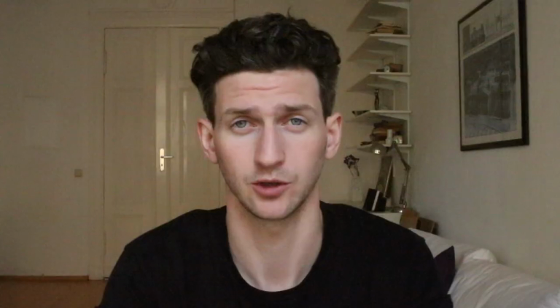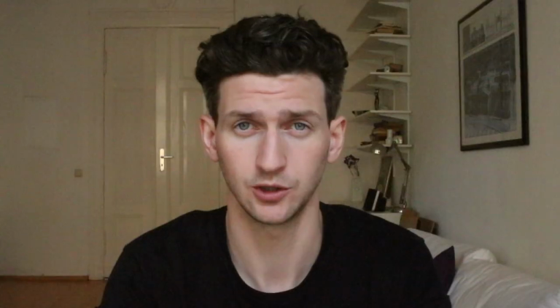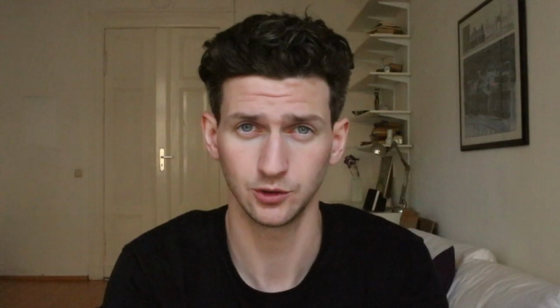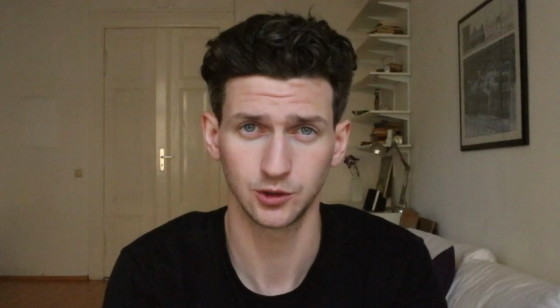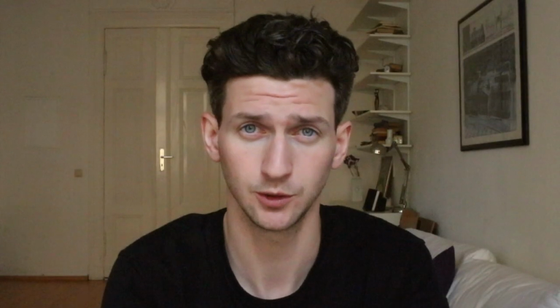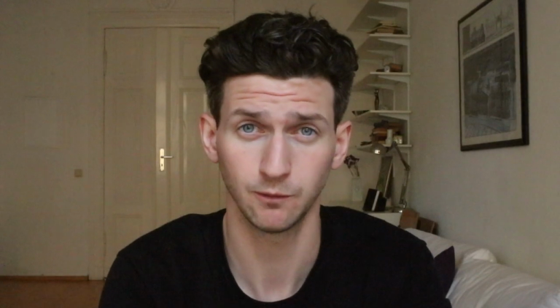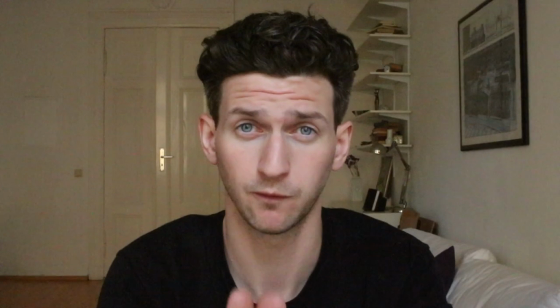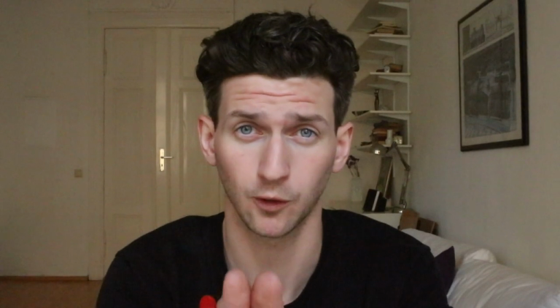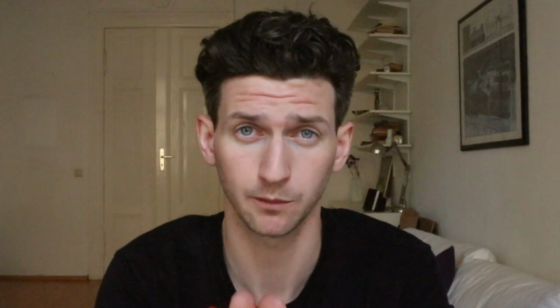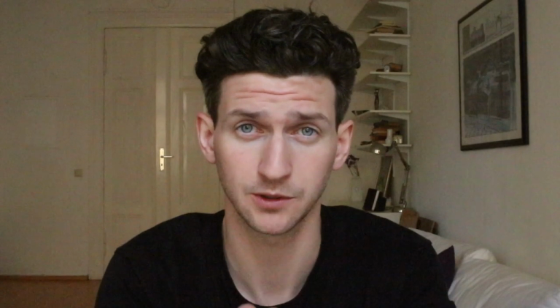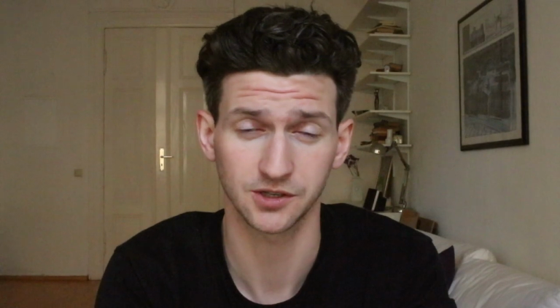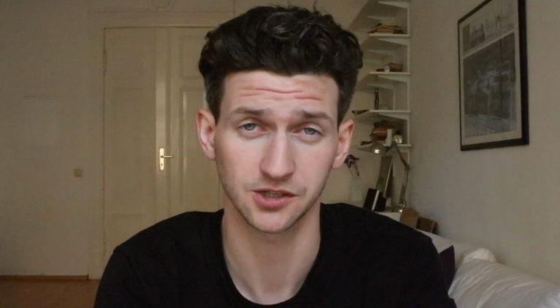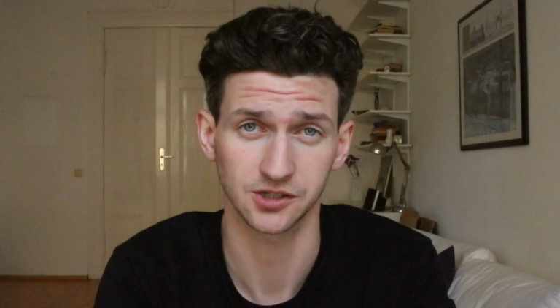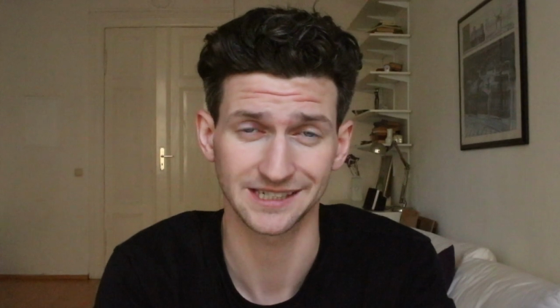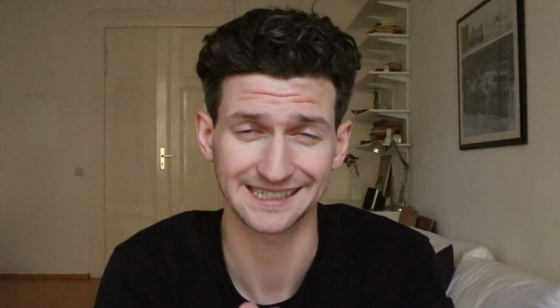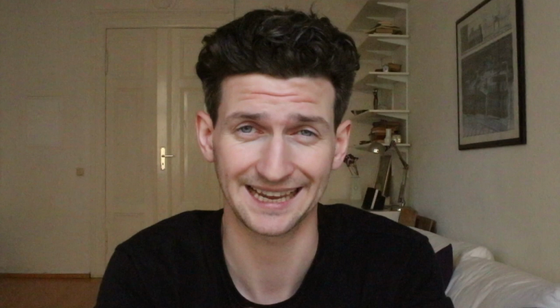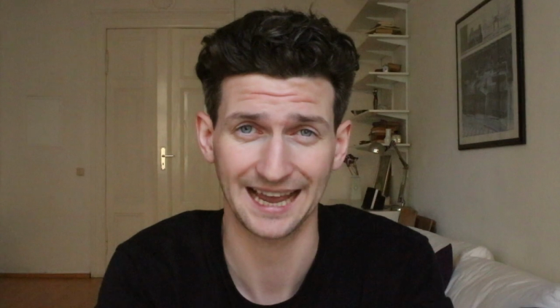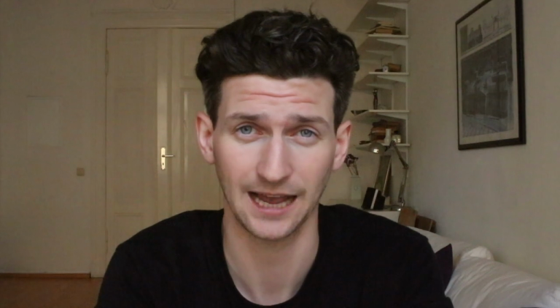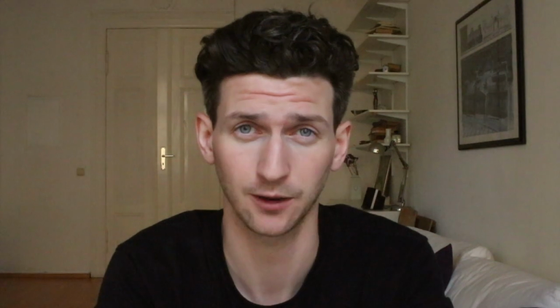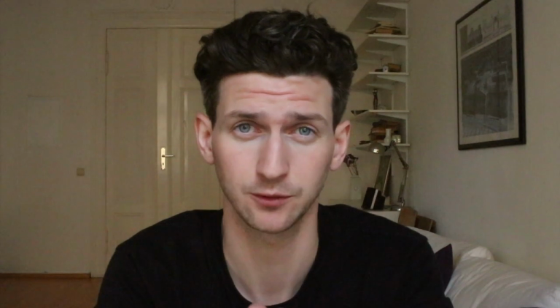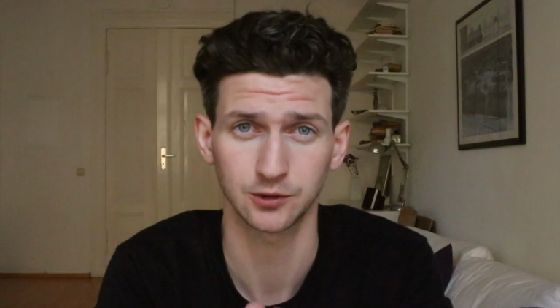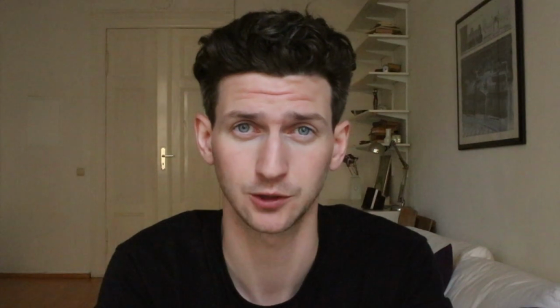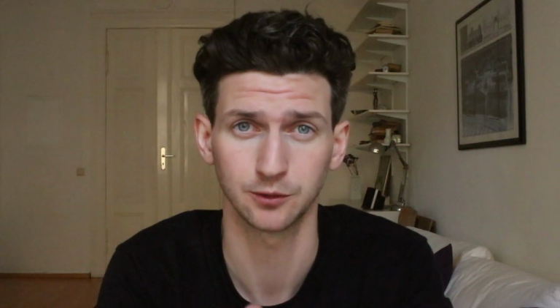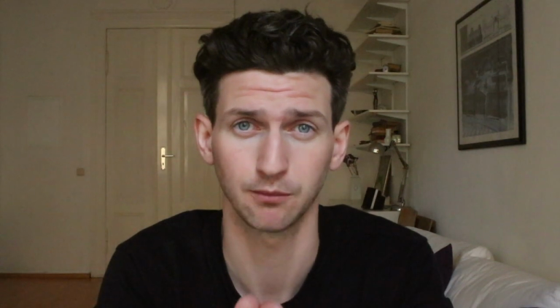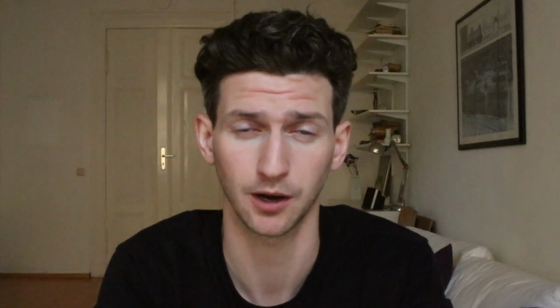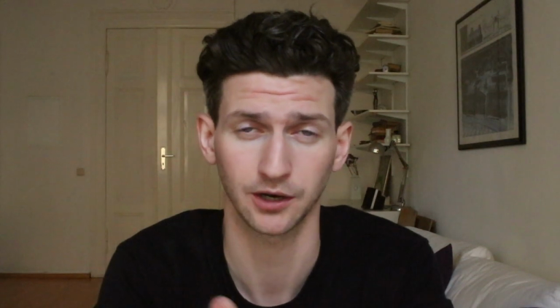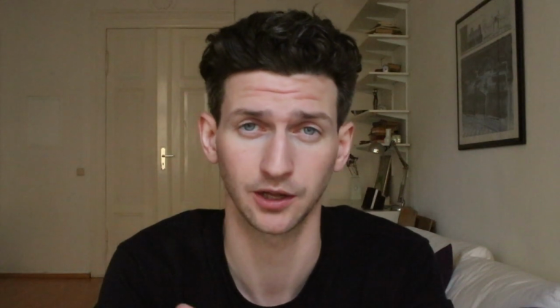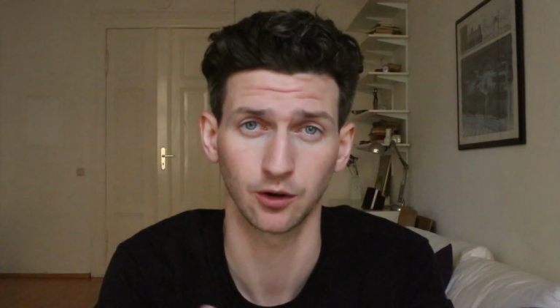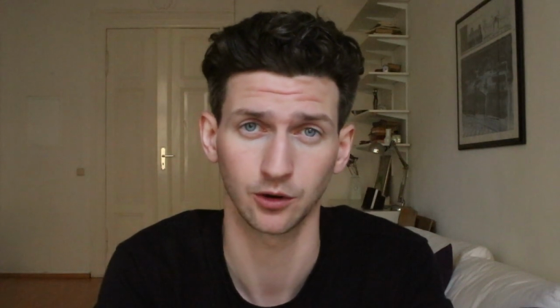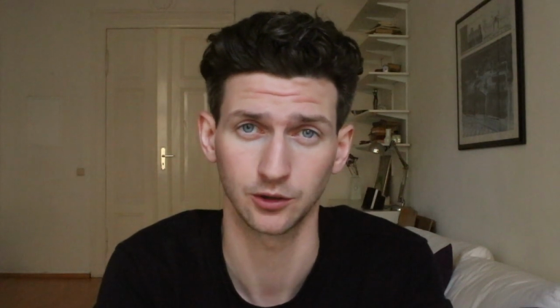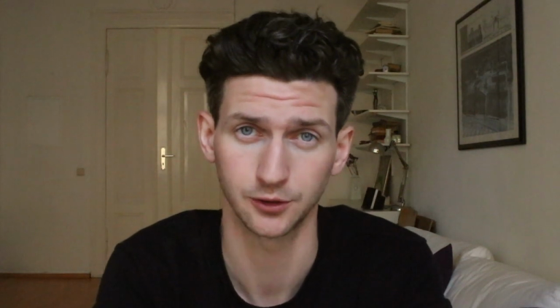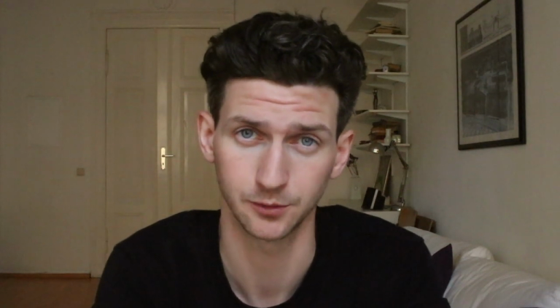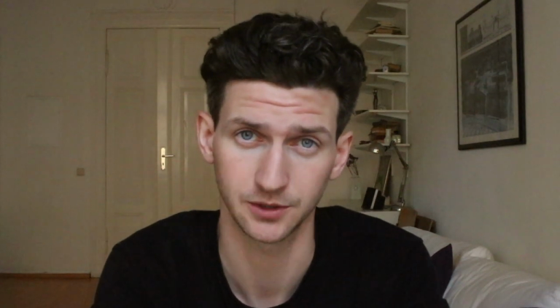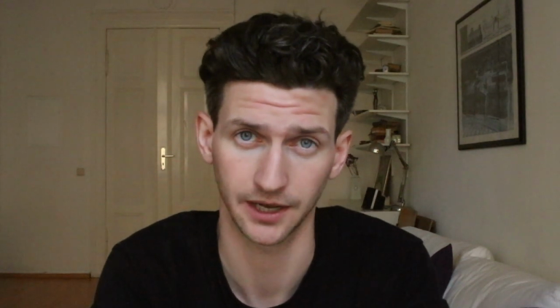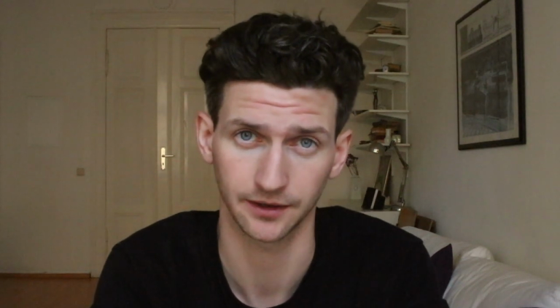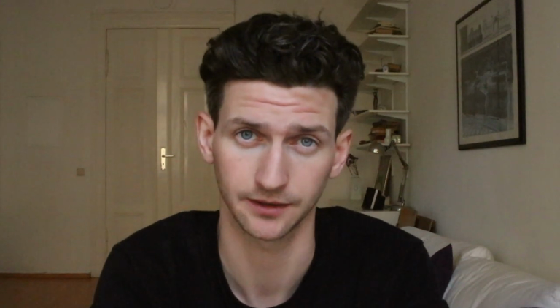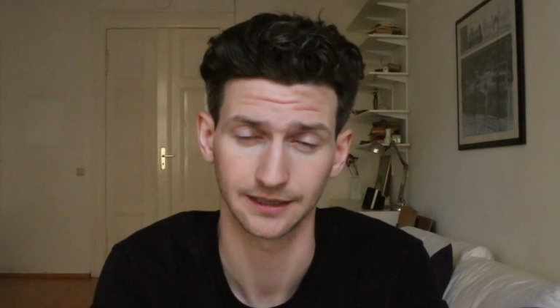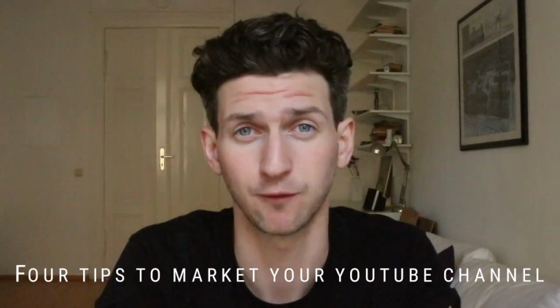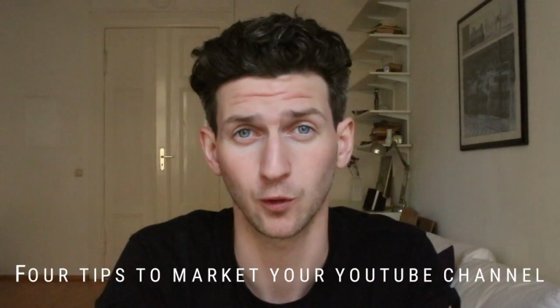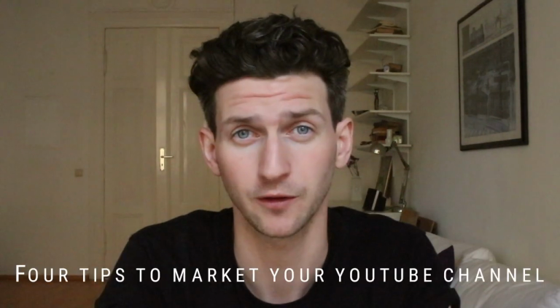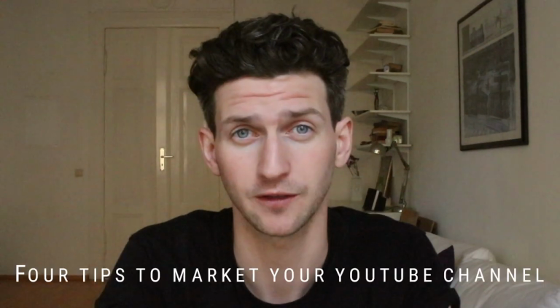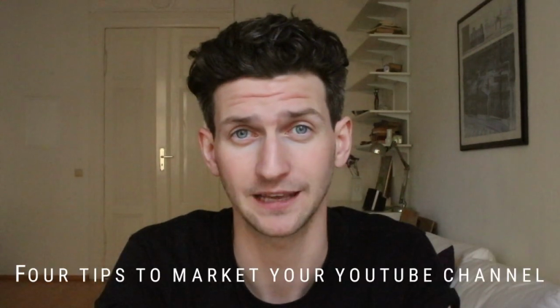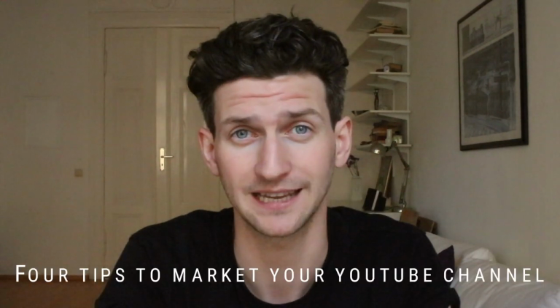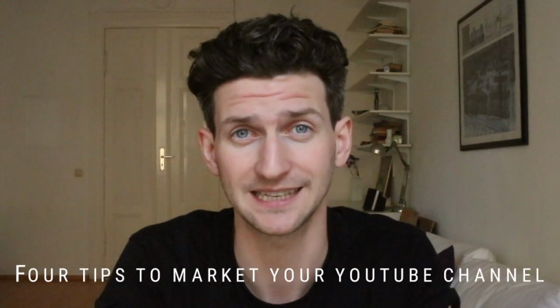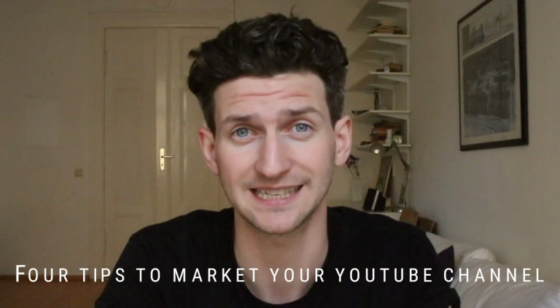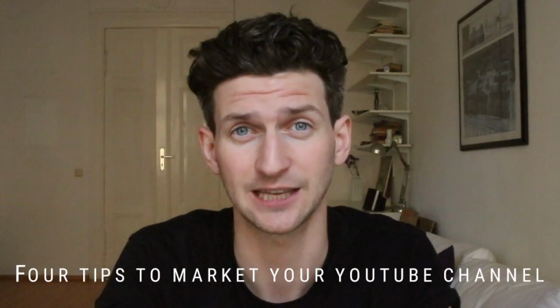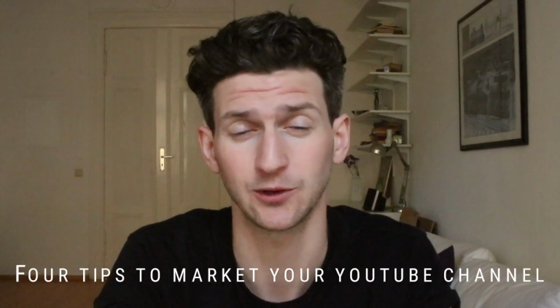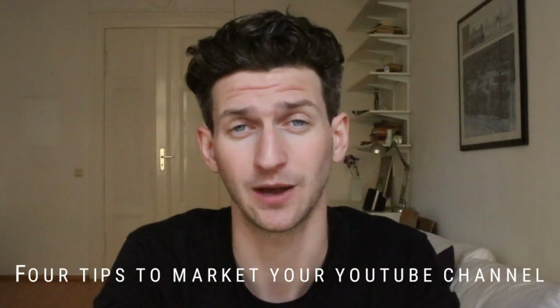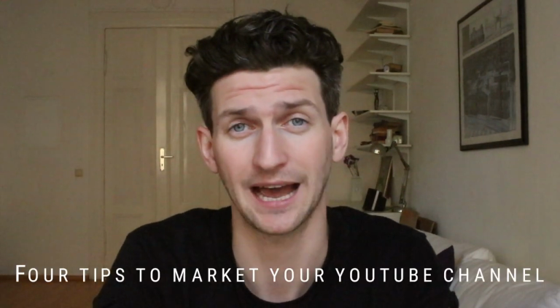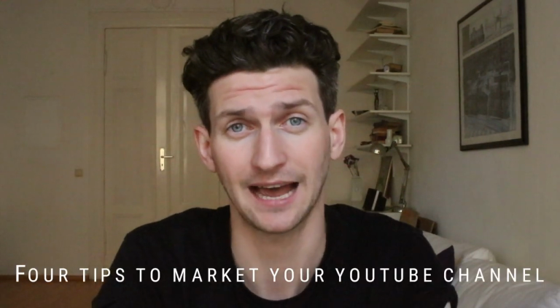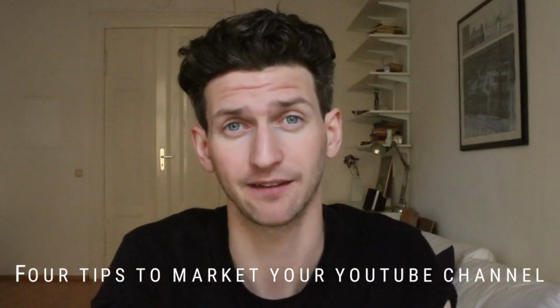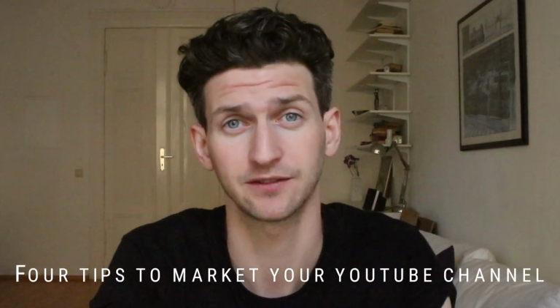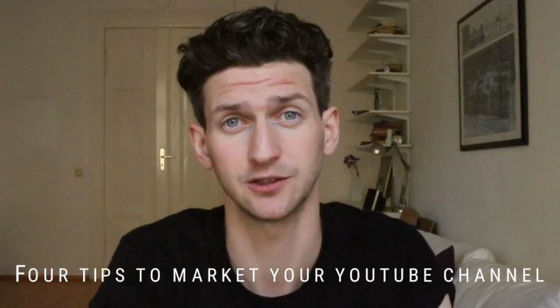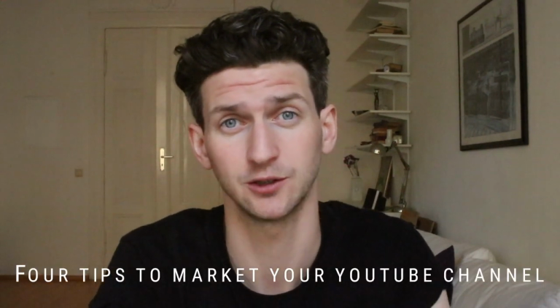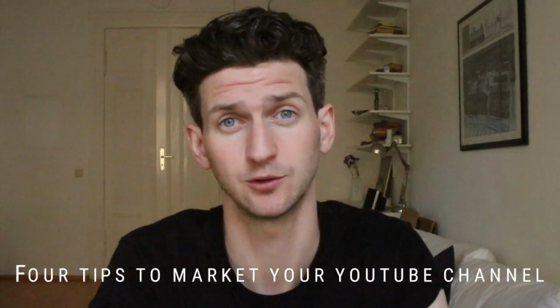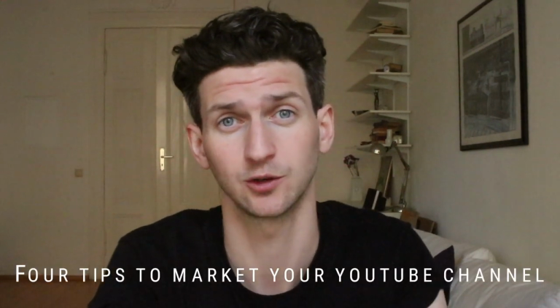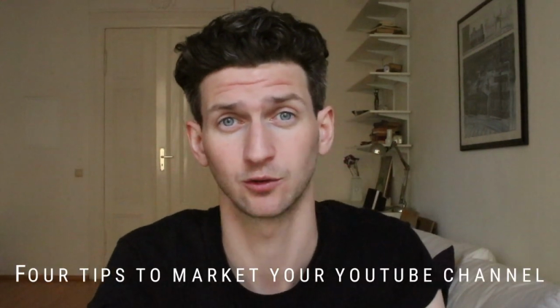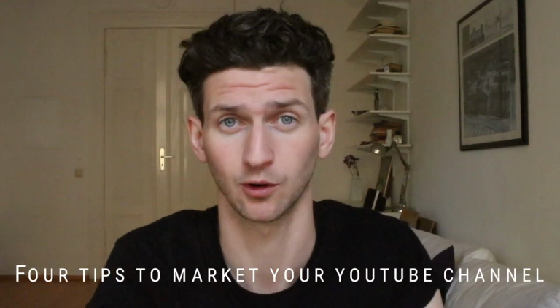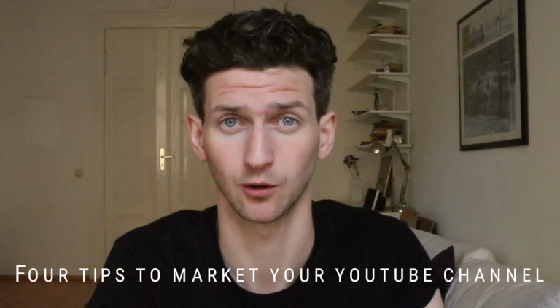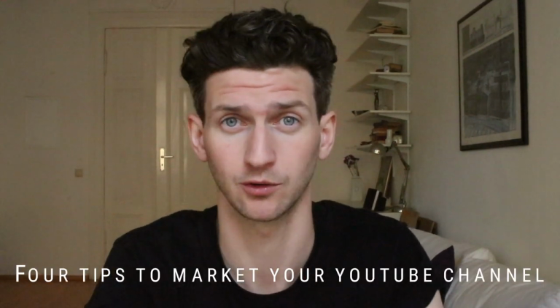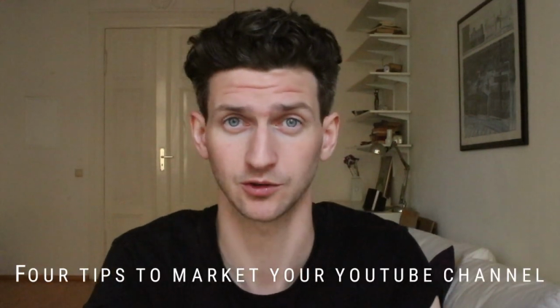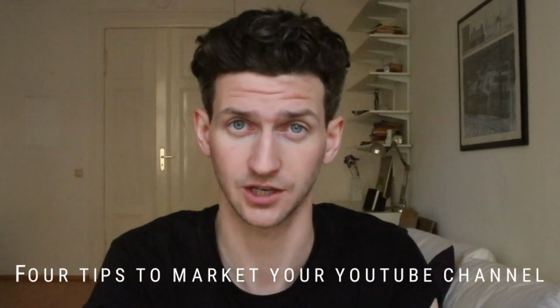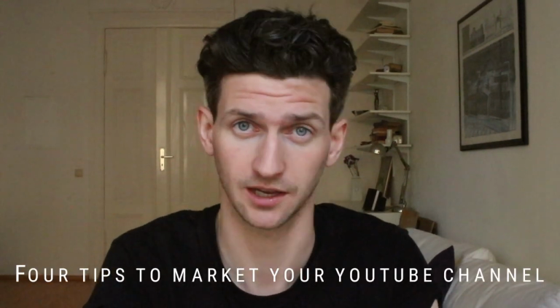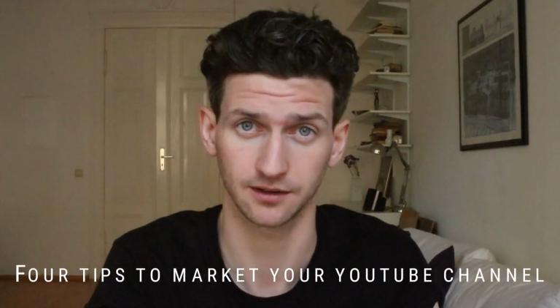YouTube for musicians — how to market your YouTube channel. There are four things that you have to do to grow your channel.